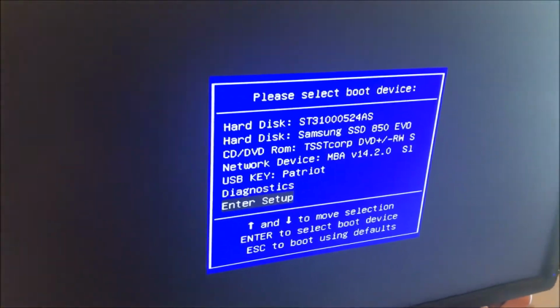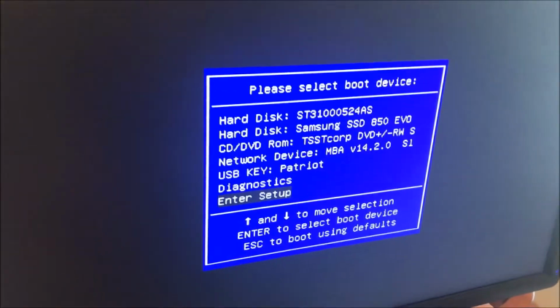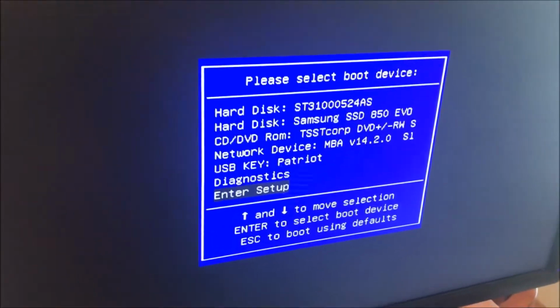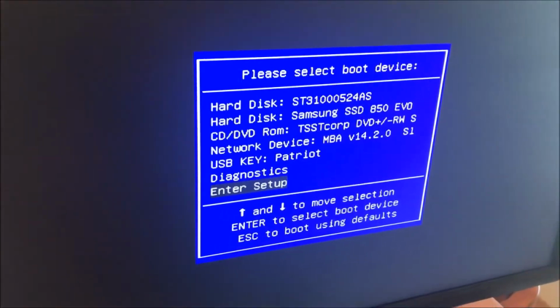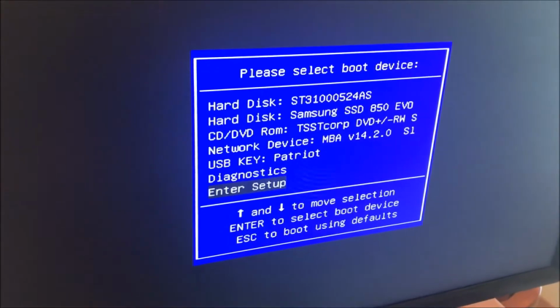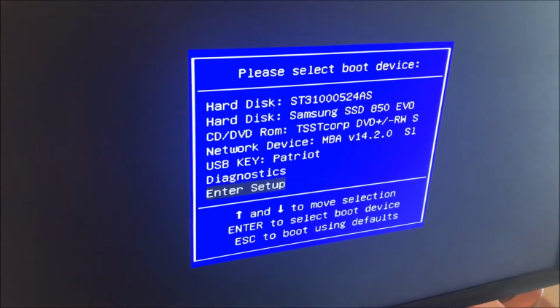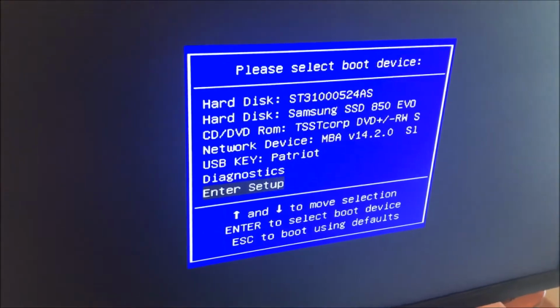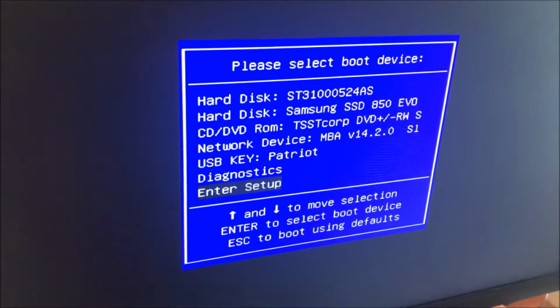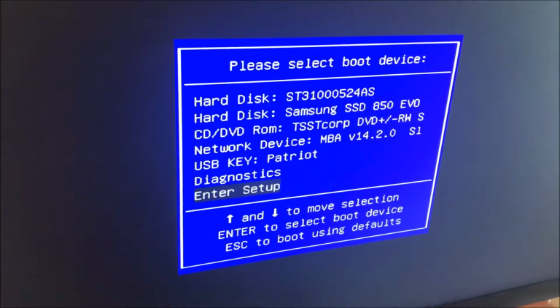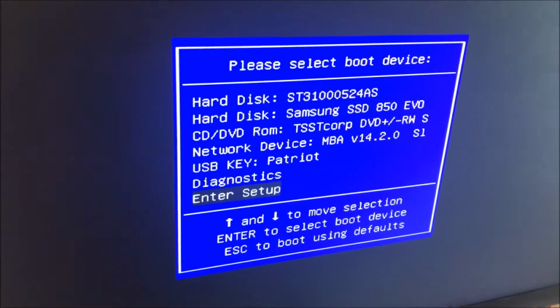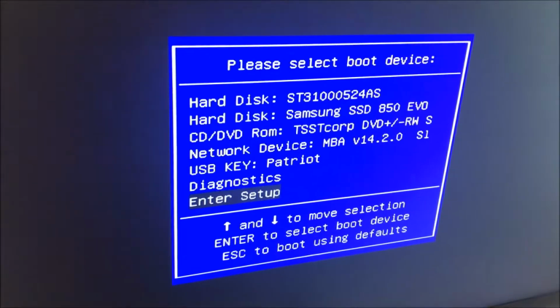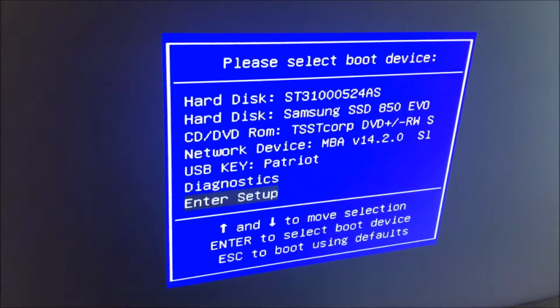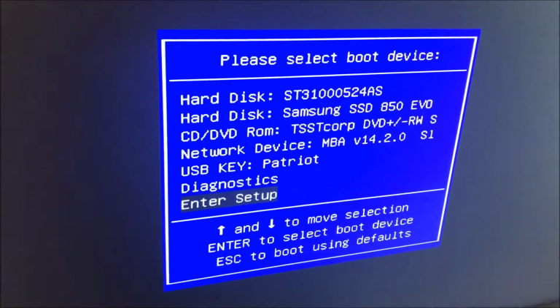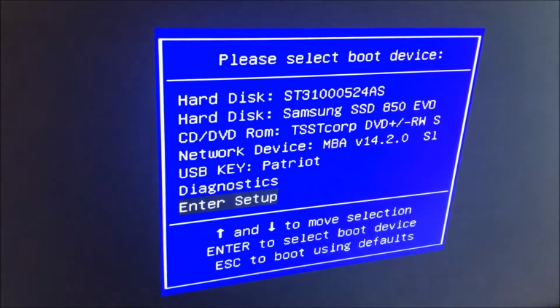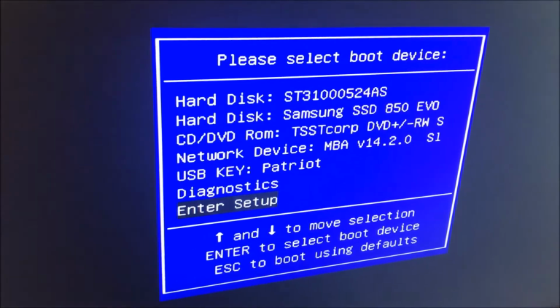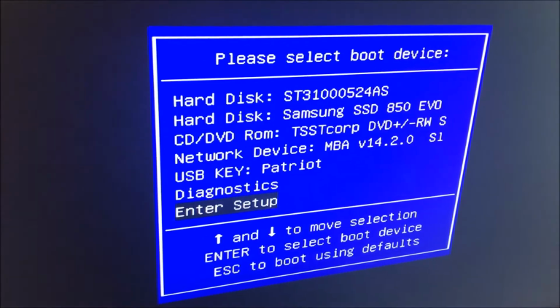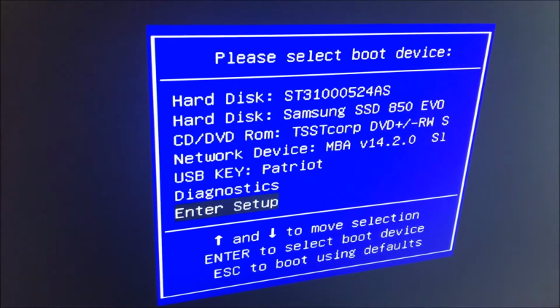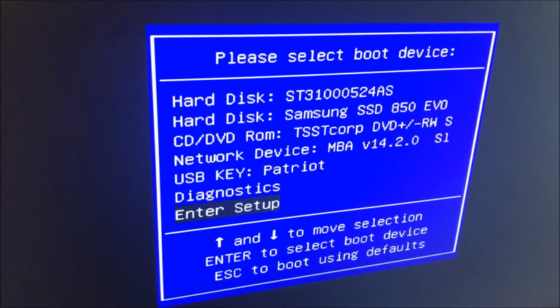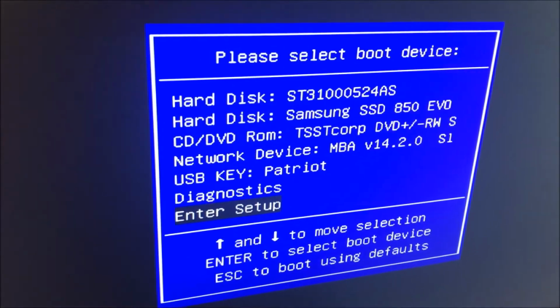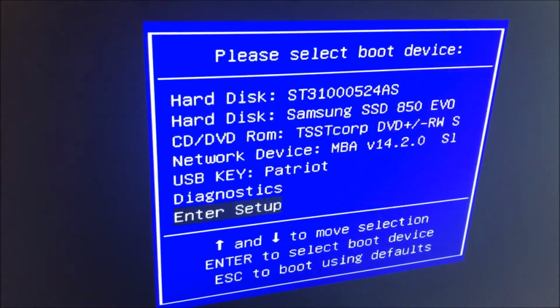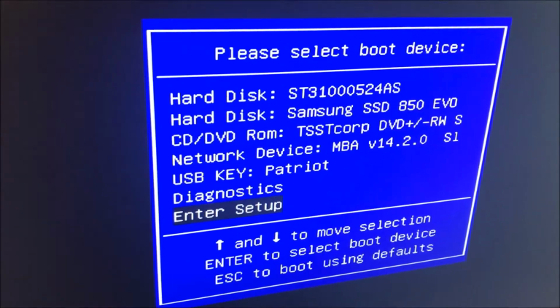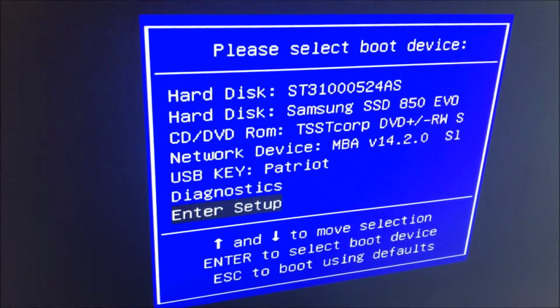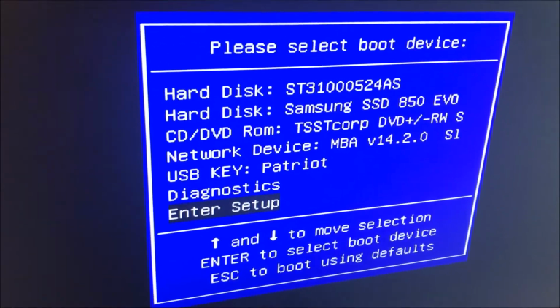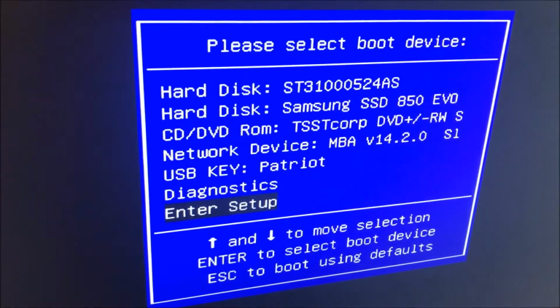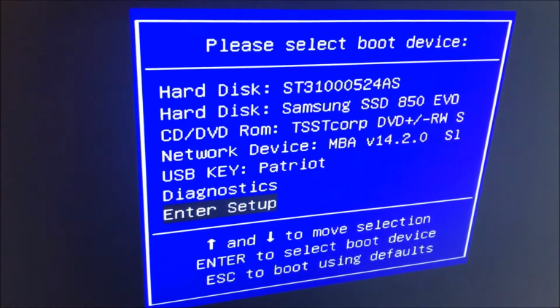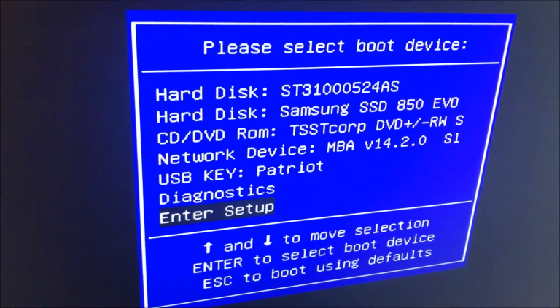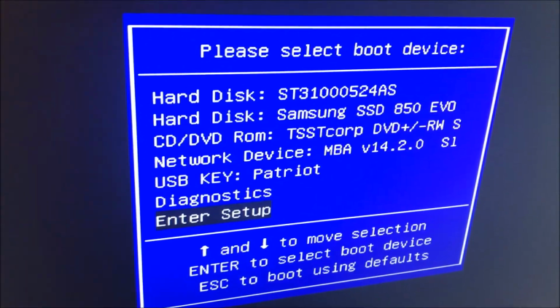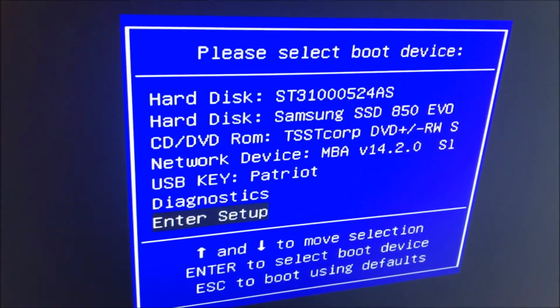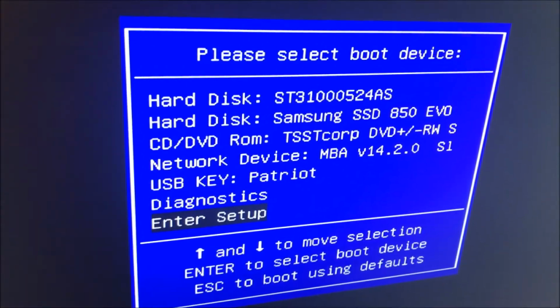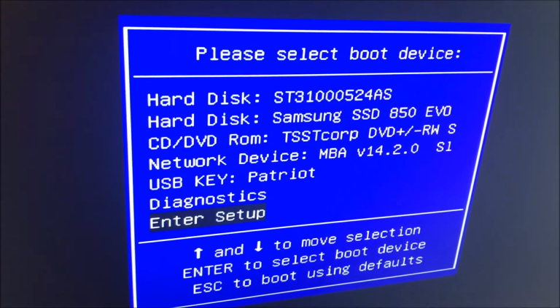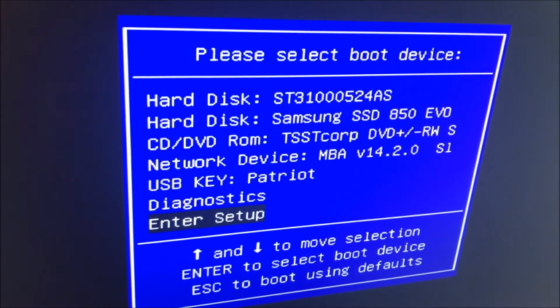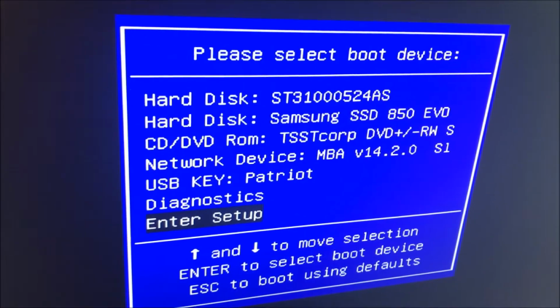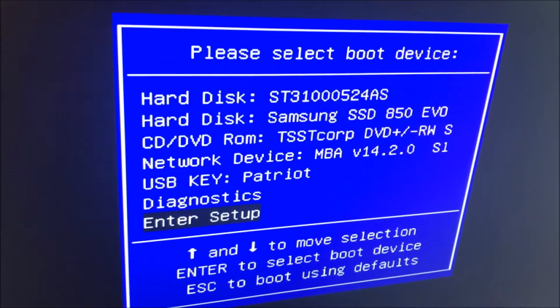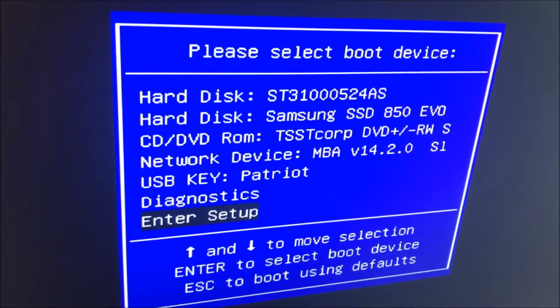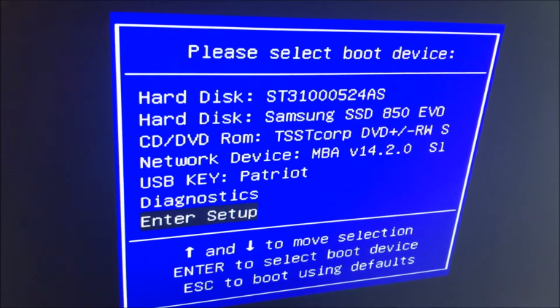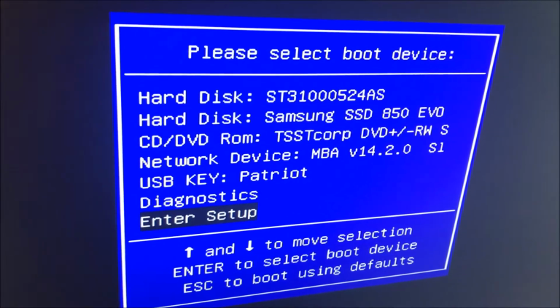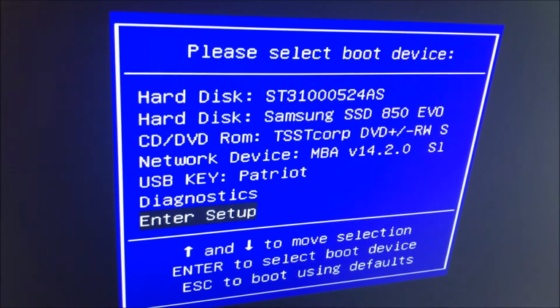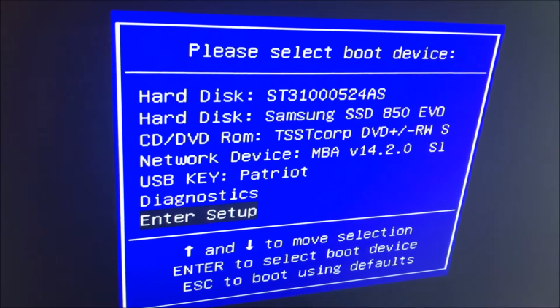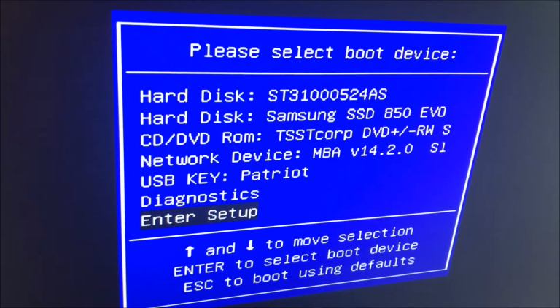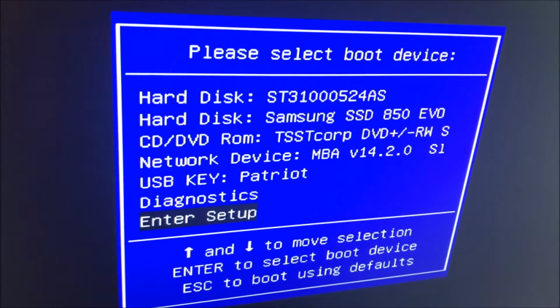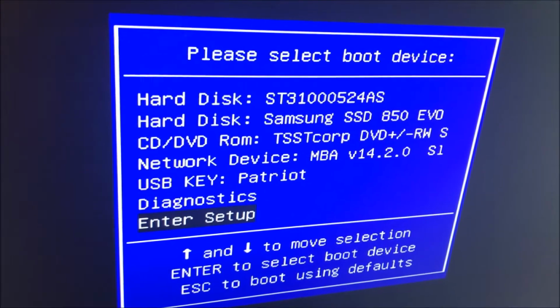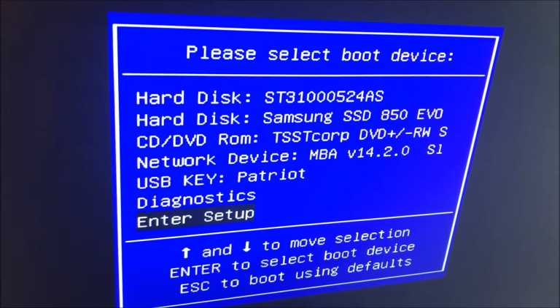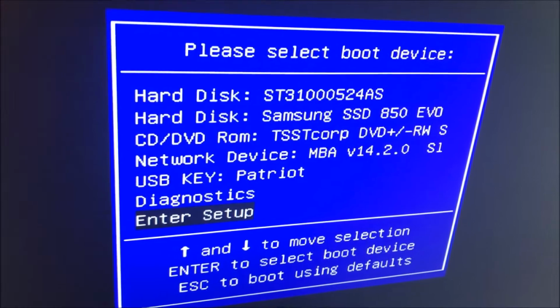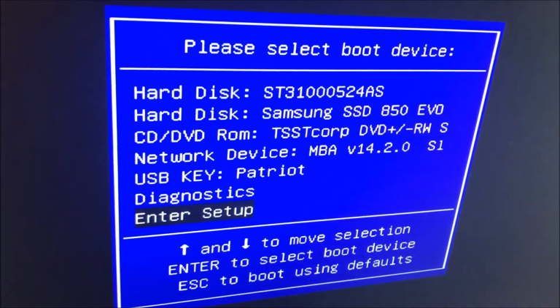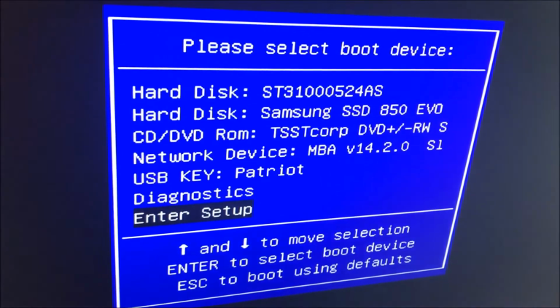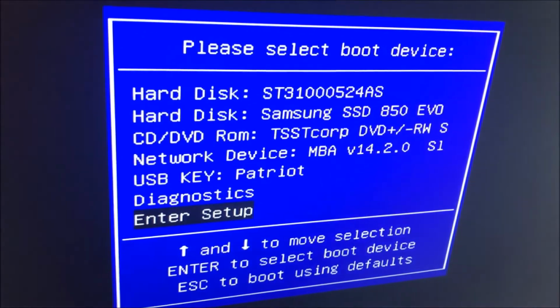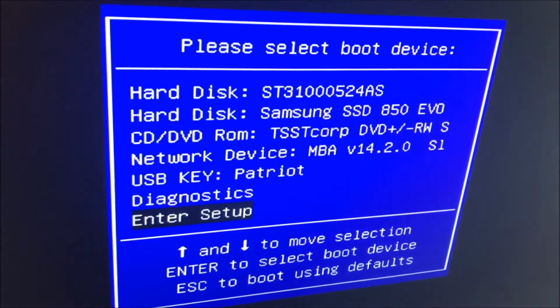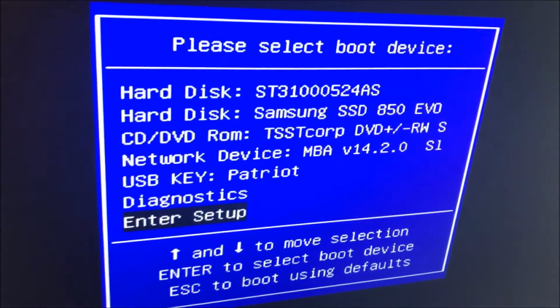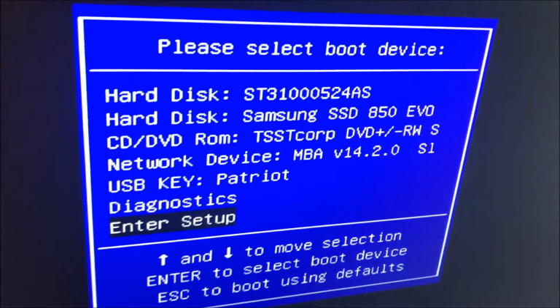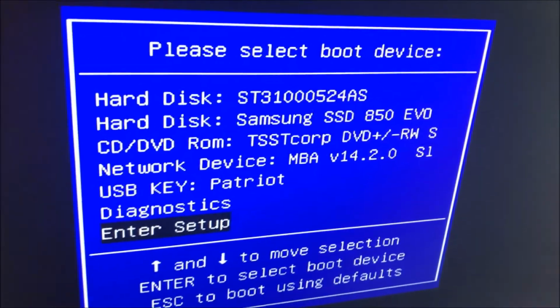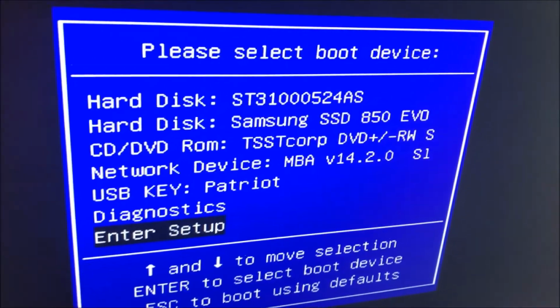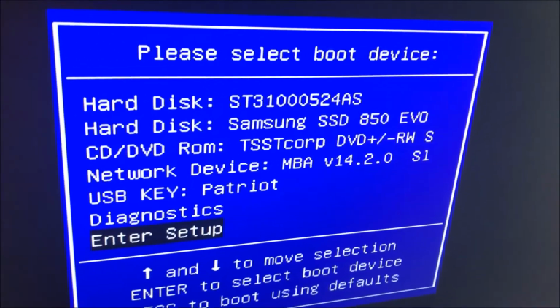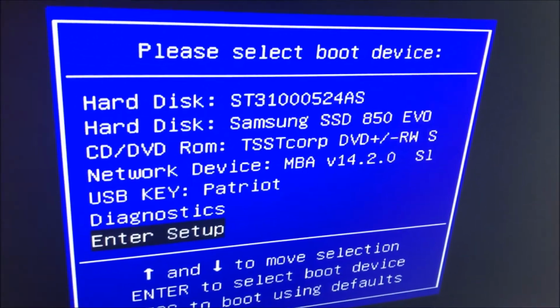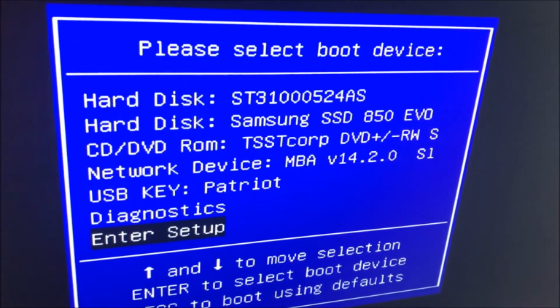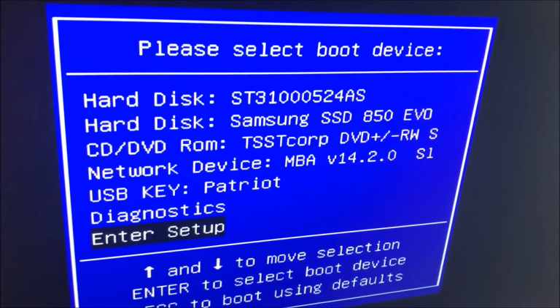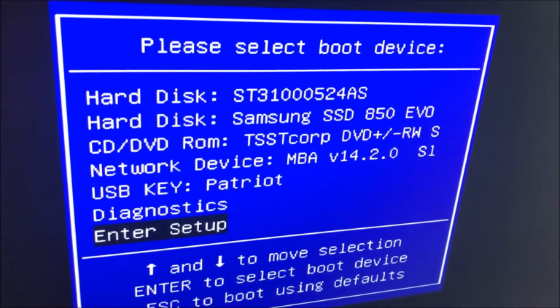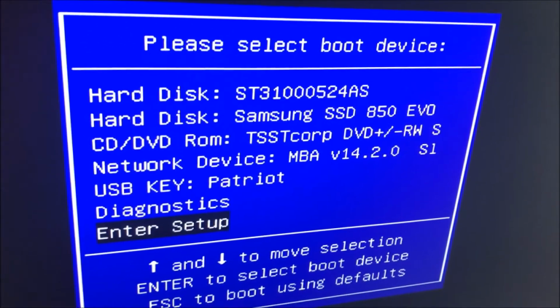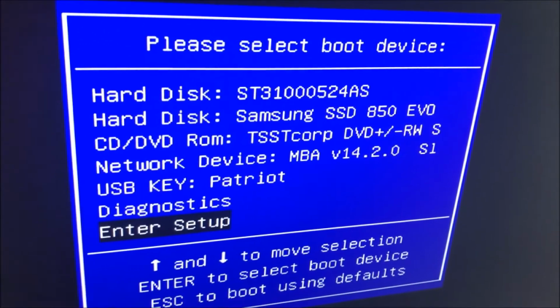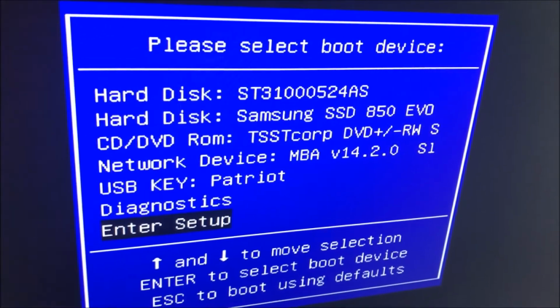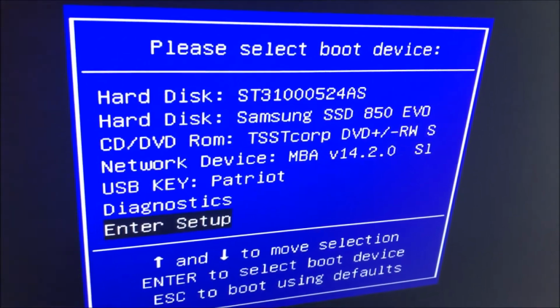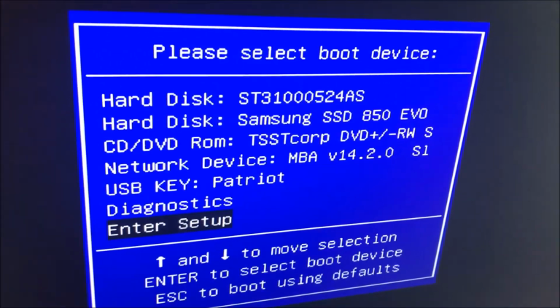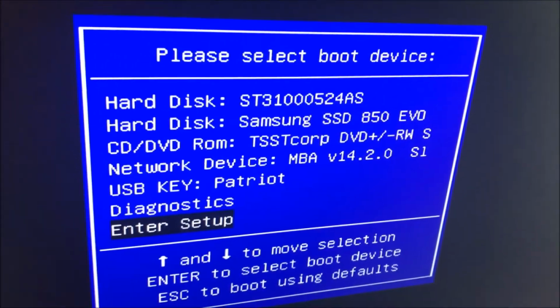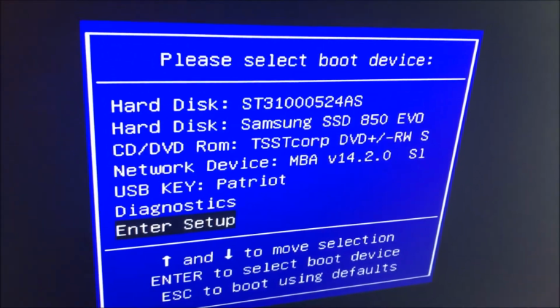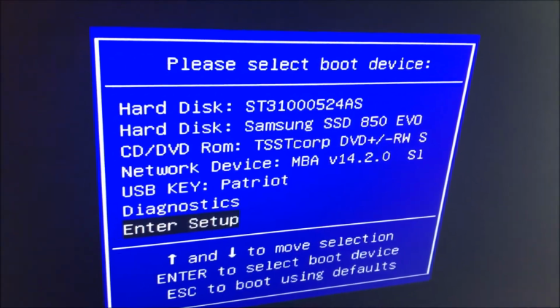Upon startup it recognized the added SSD hard drive. There you see it — Samsung SSD.